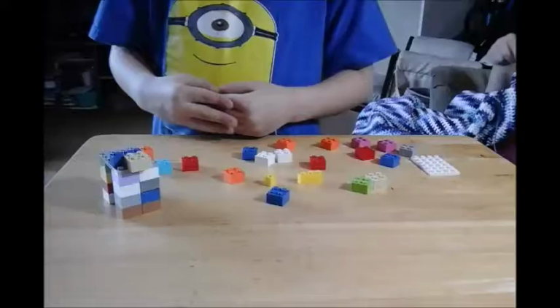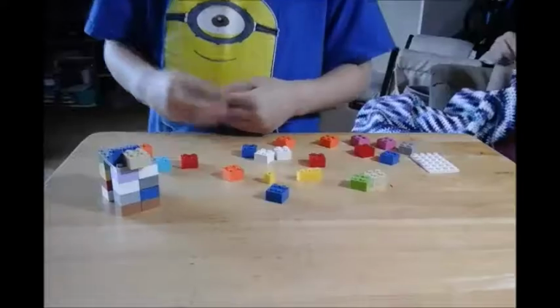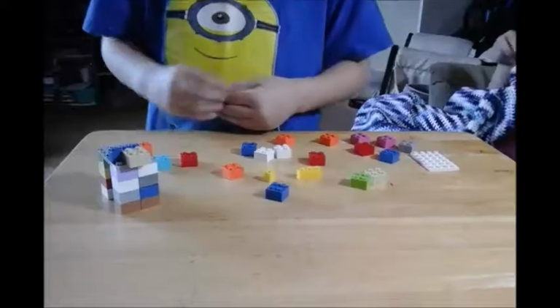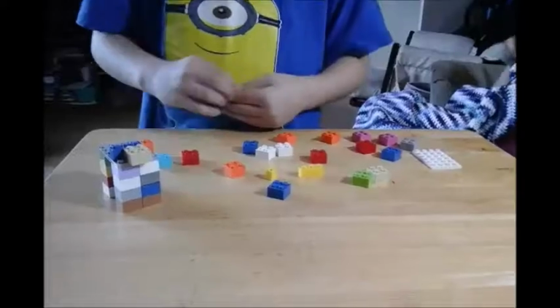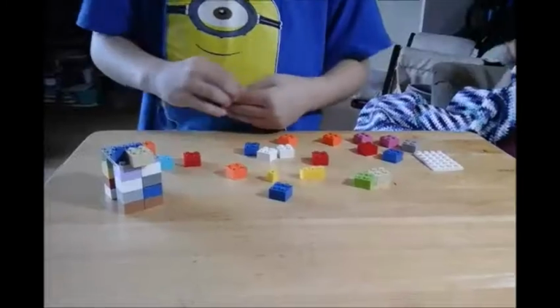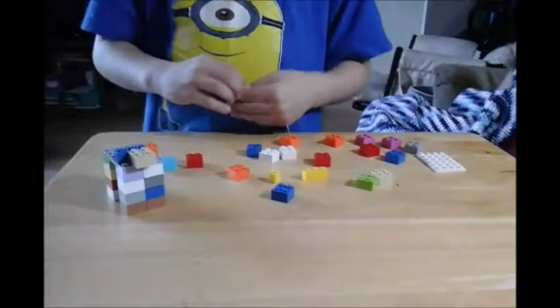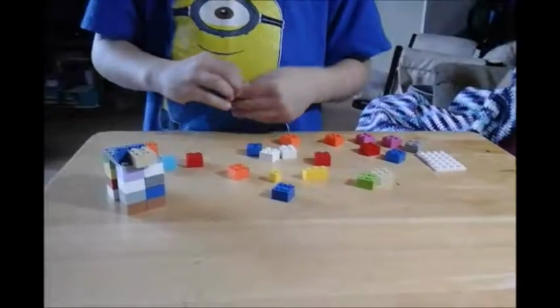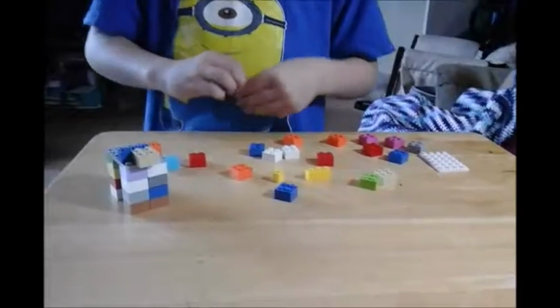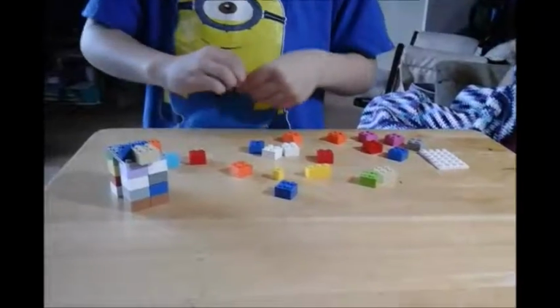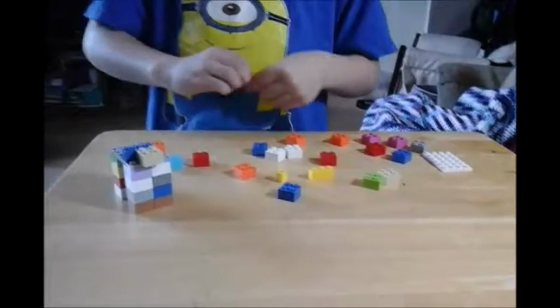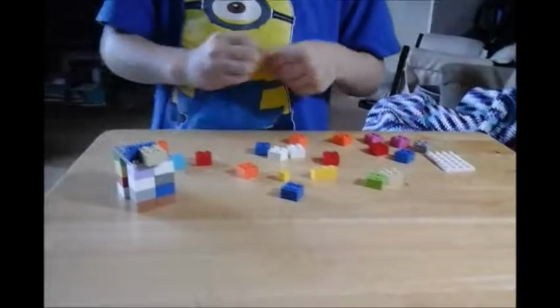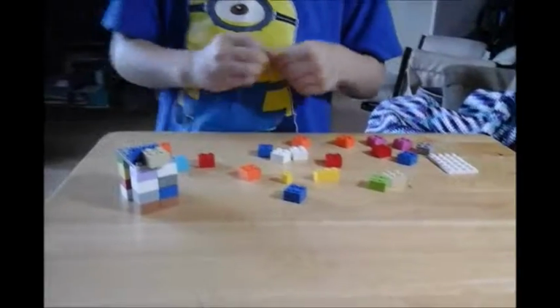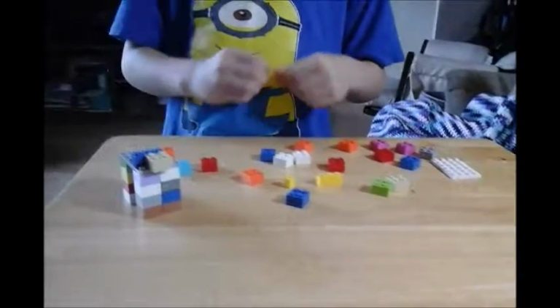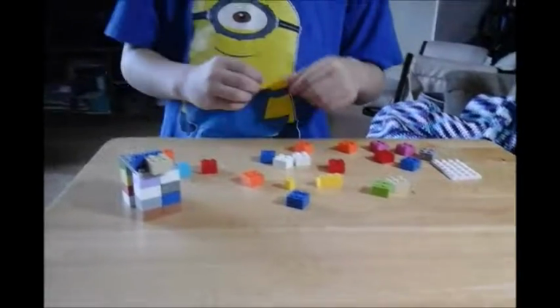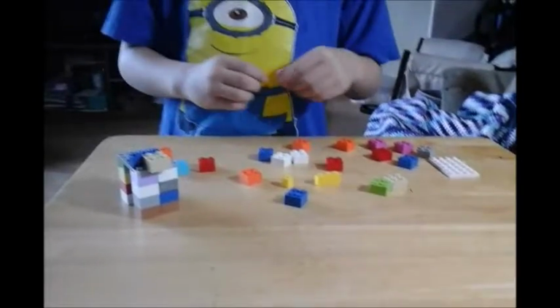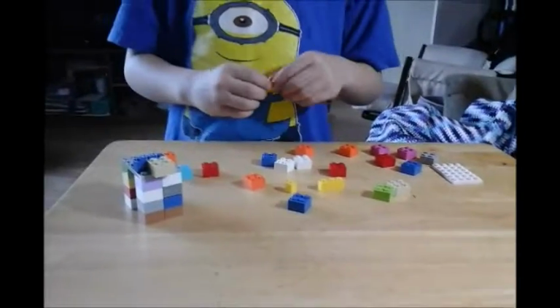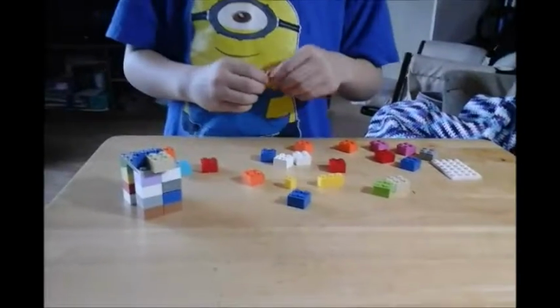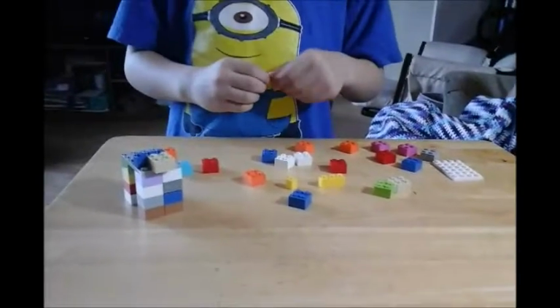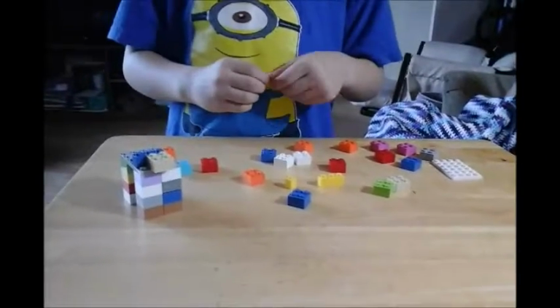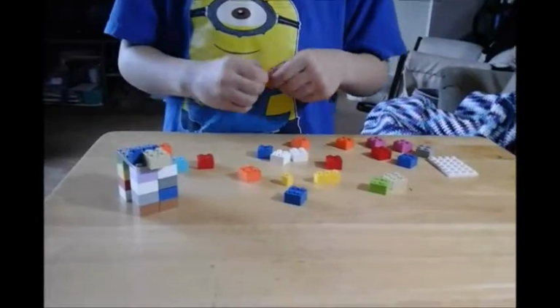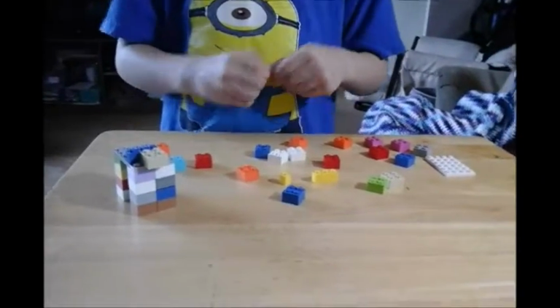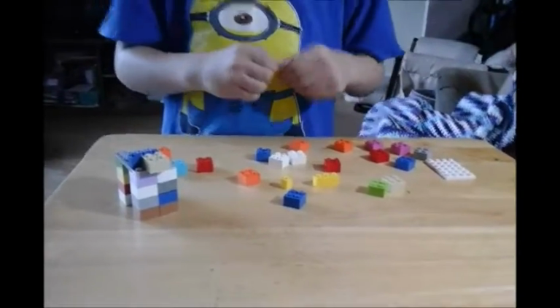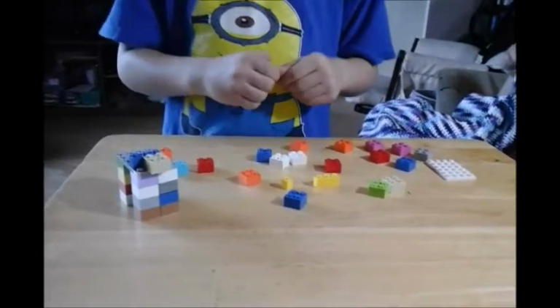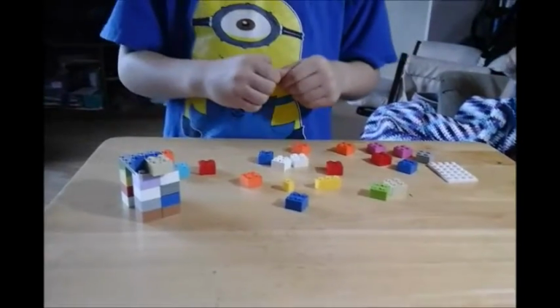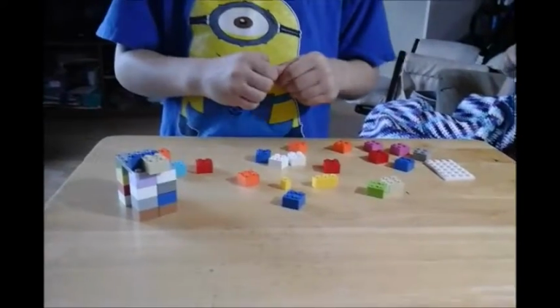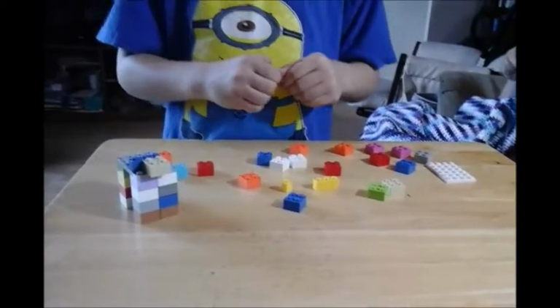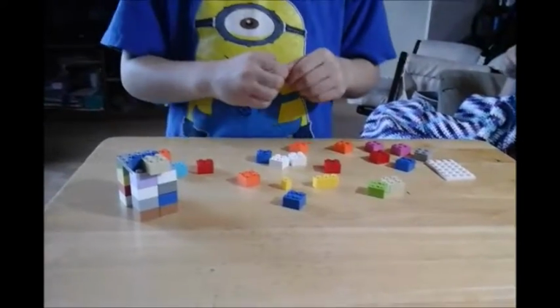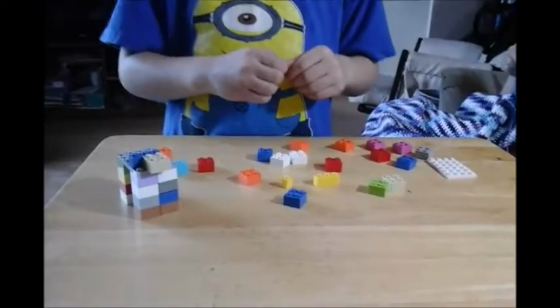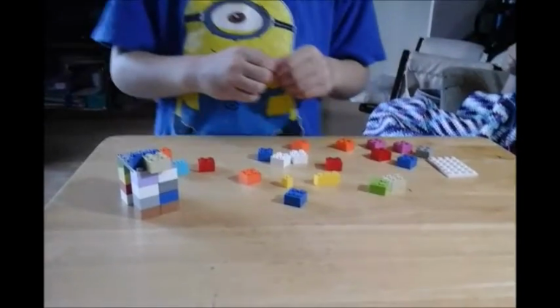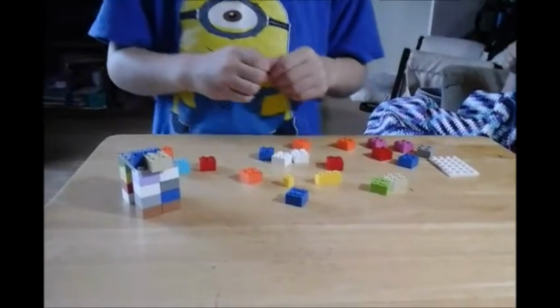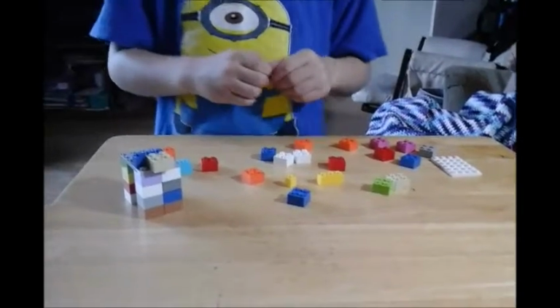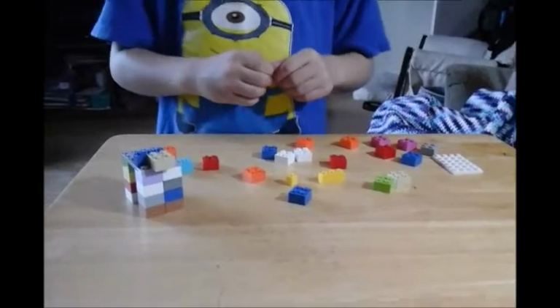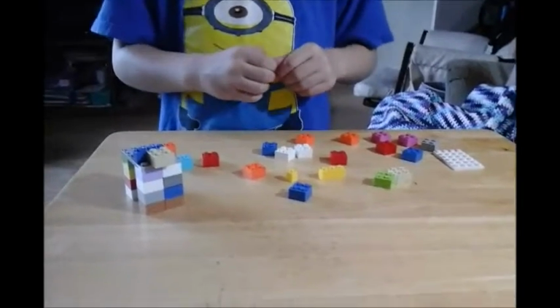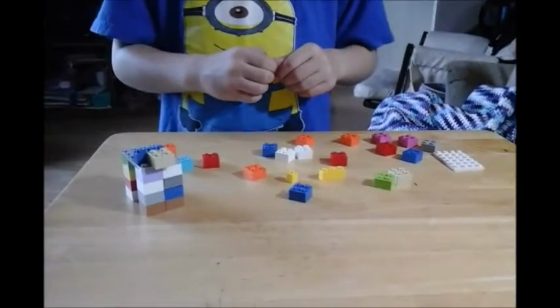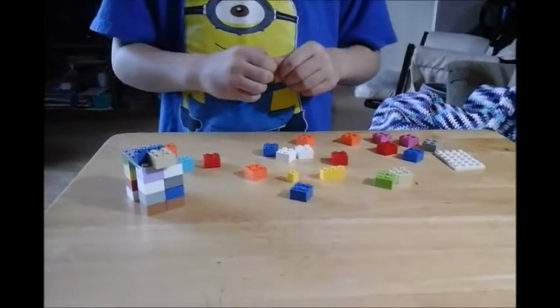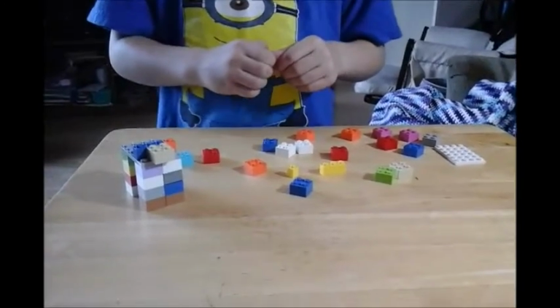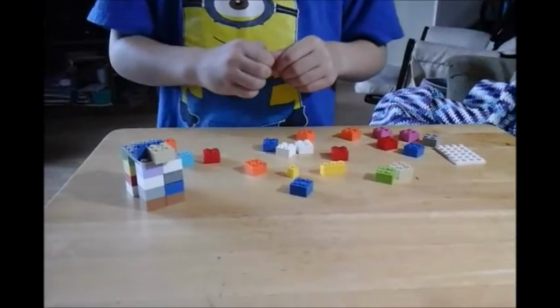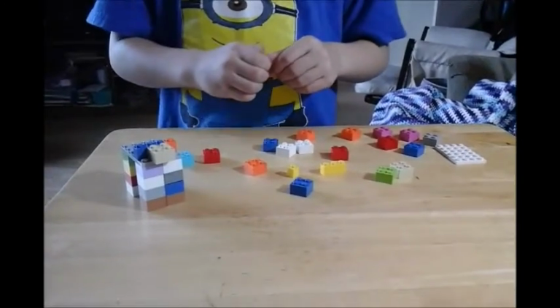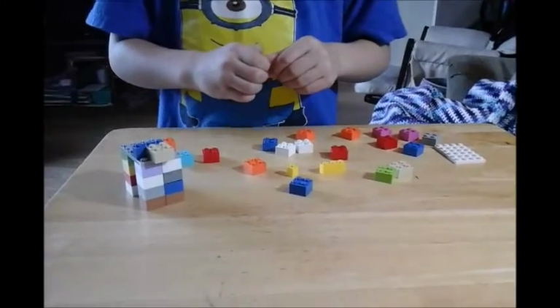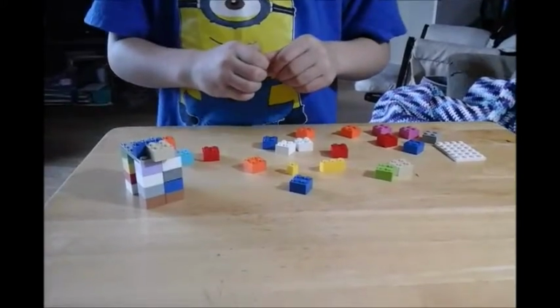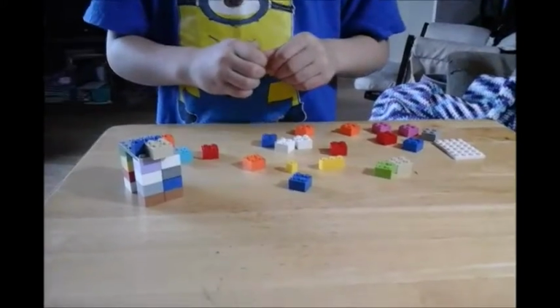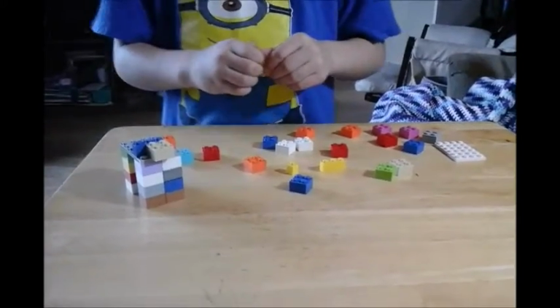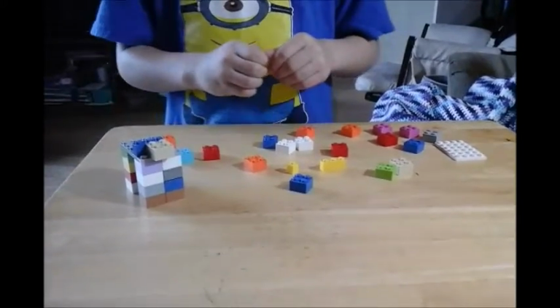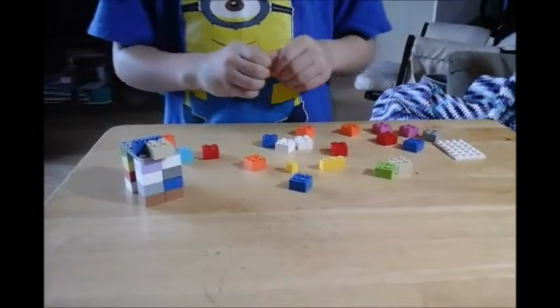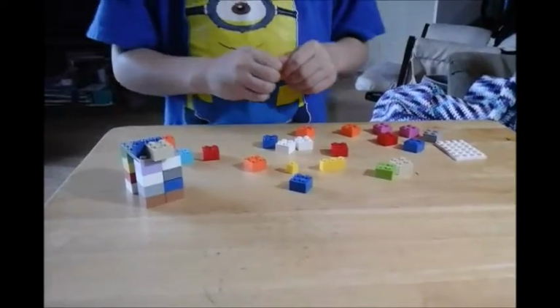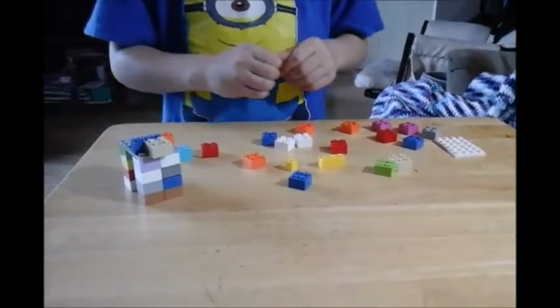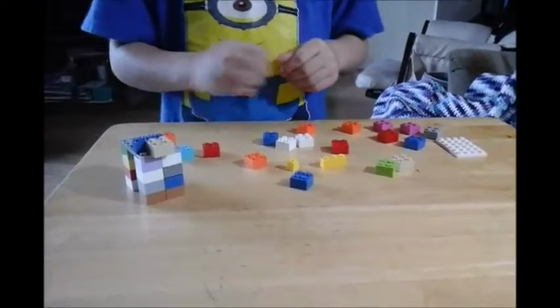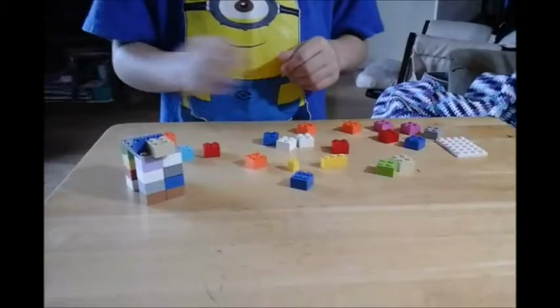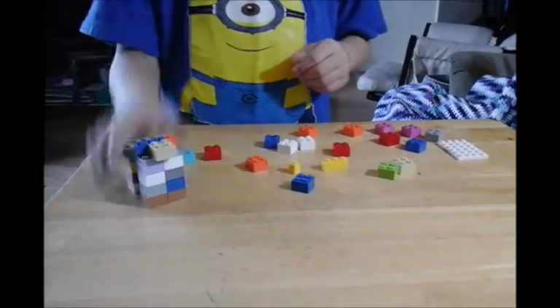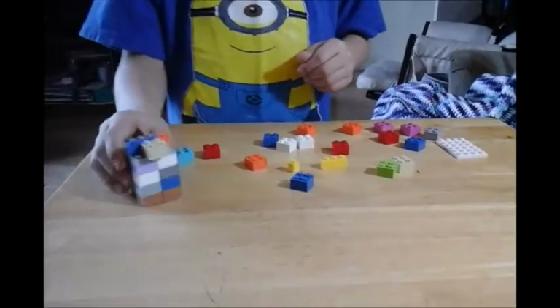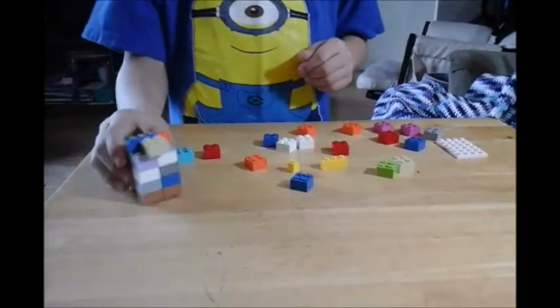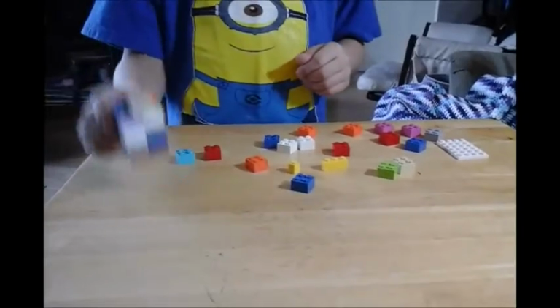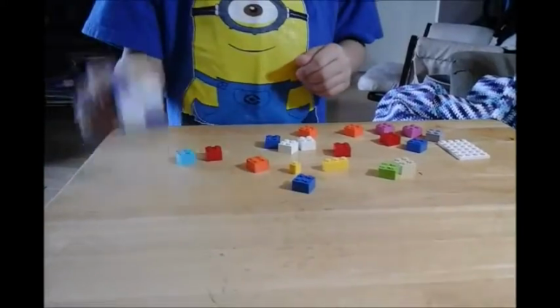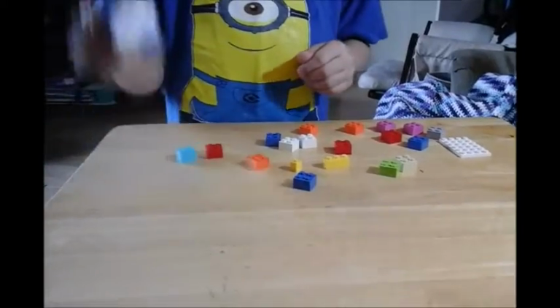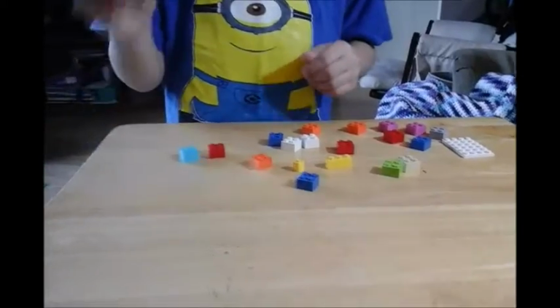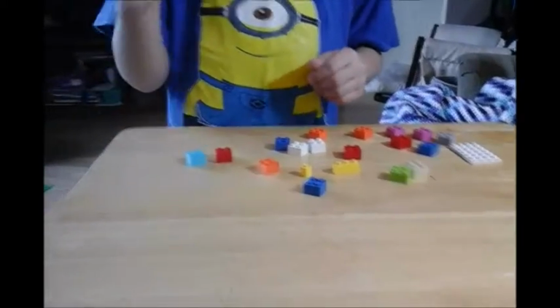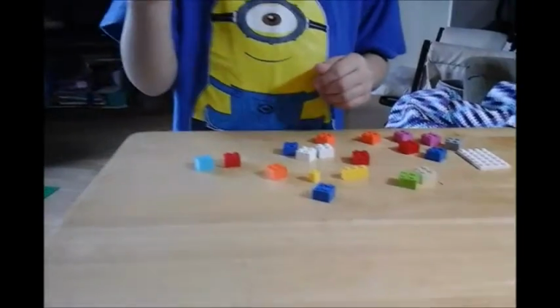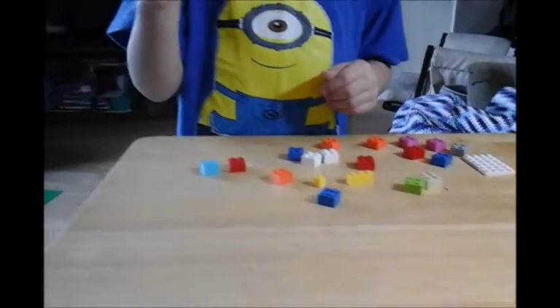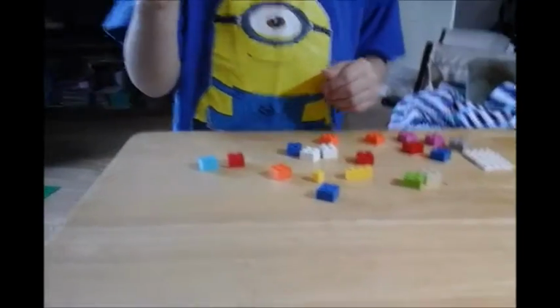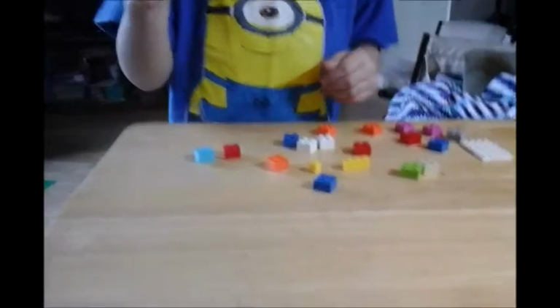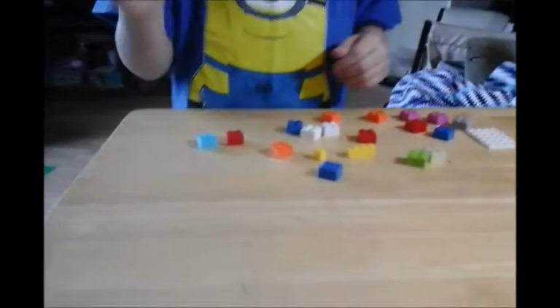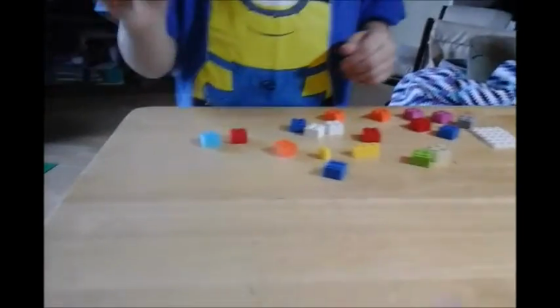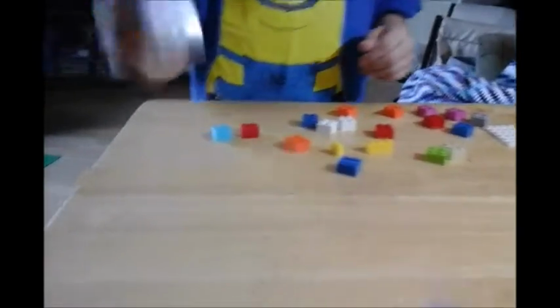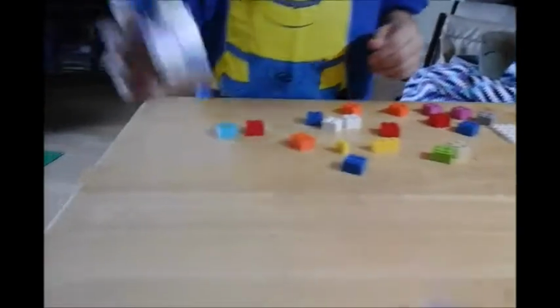Hi guys, today we're building a Lego hamster. This is what it's going to look like.